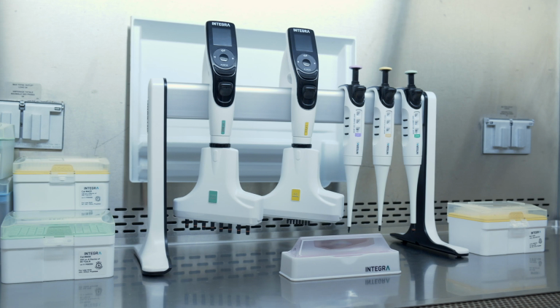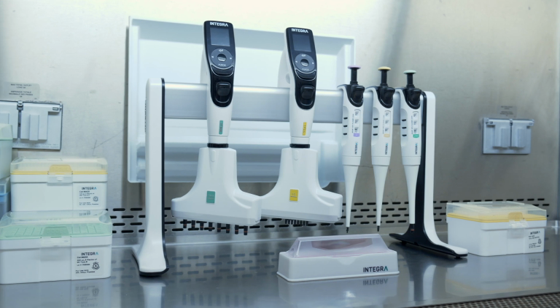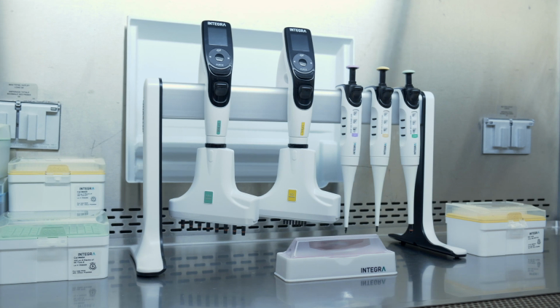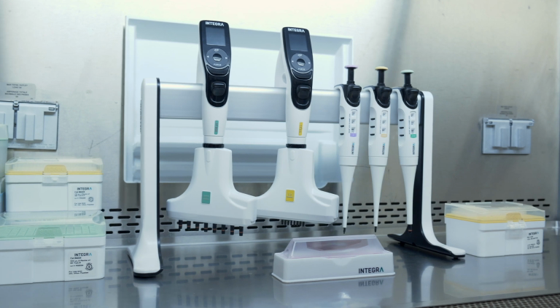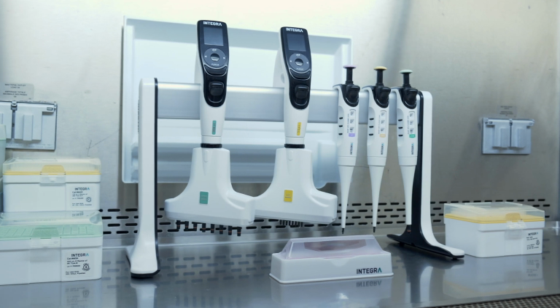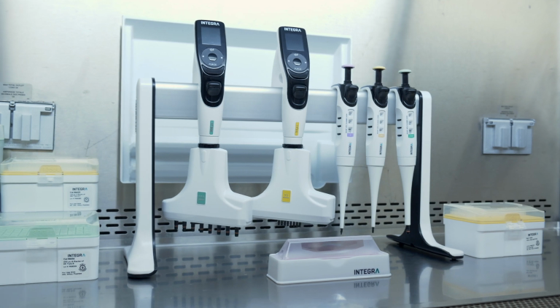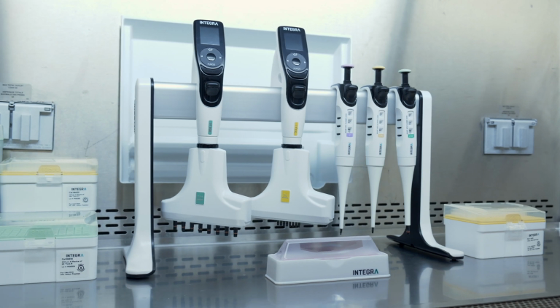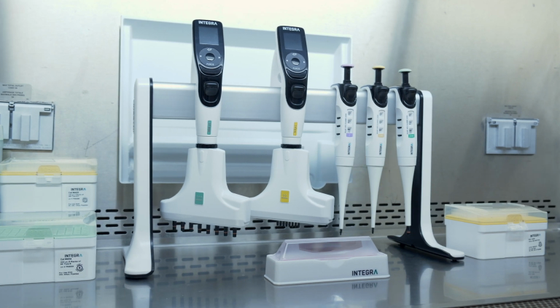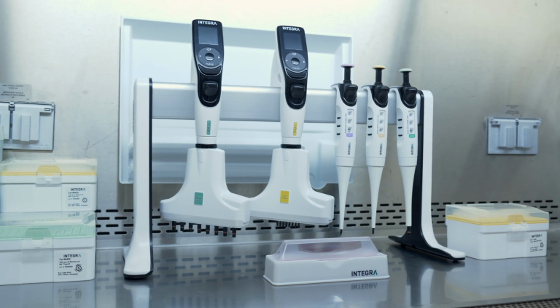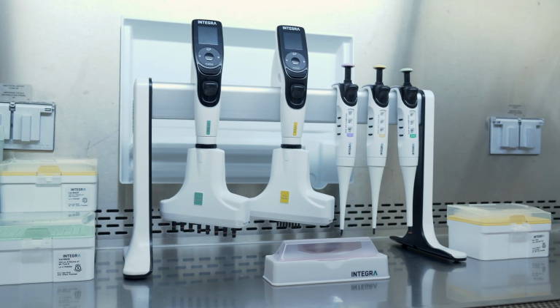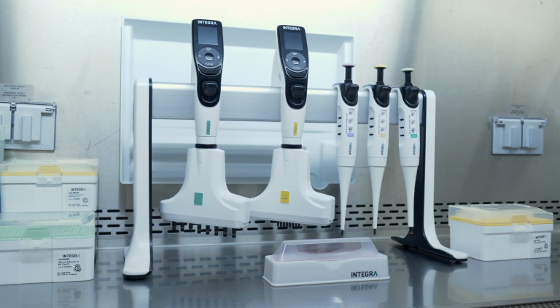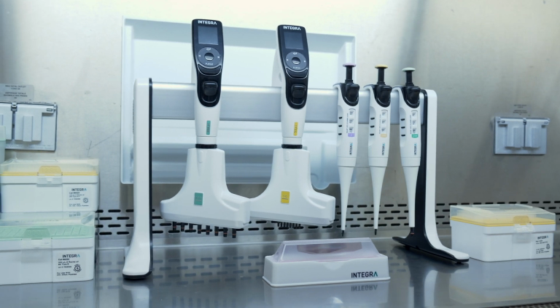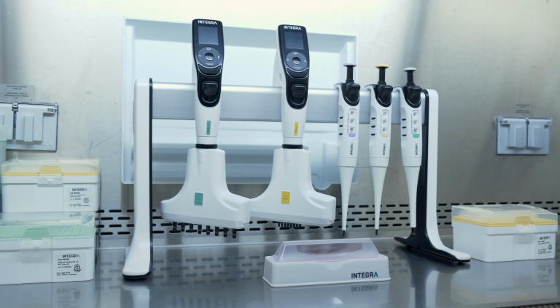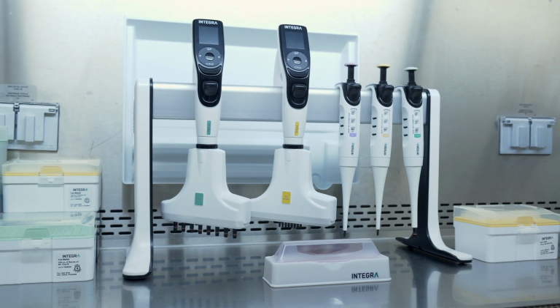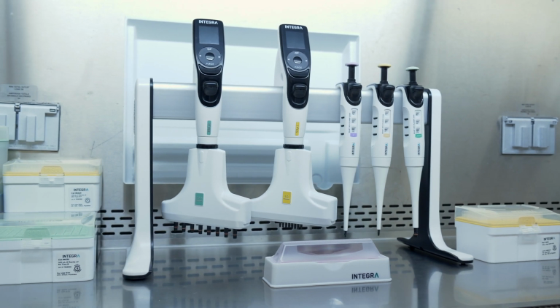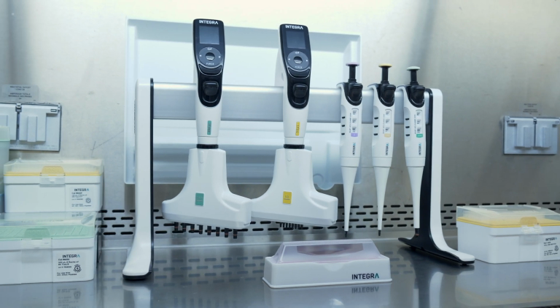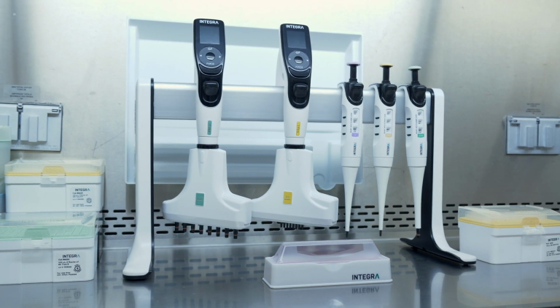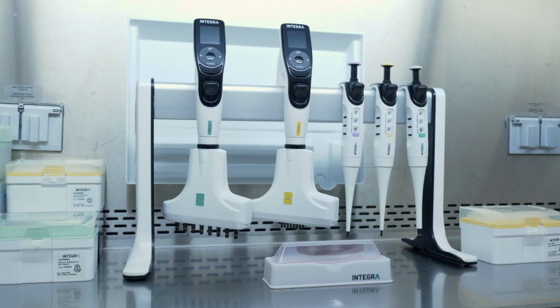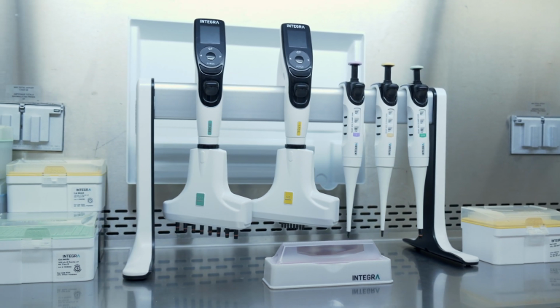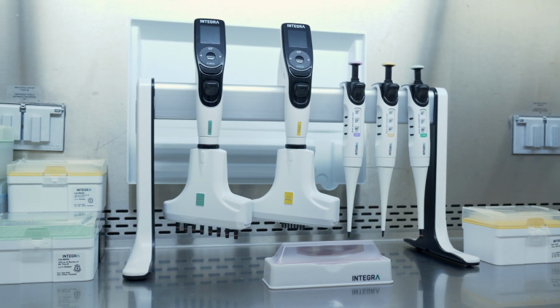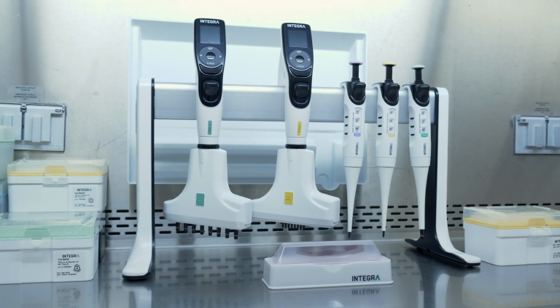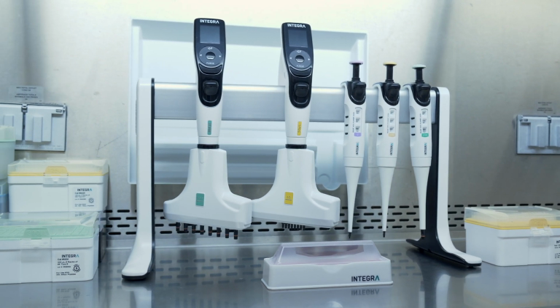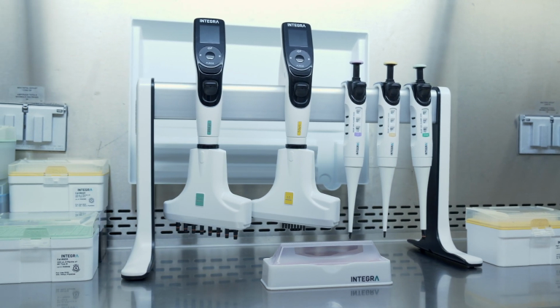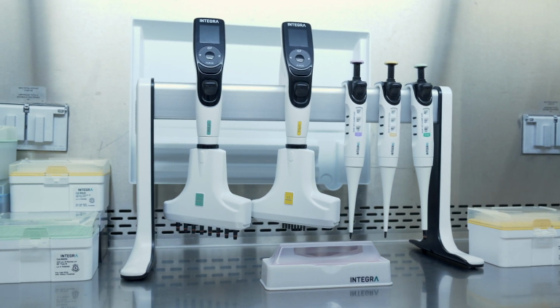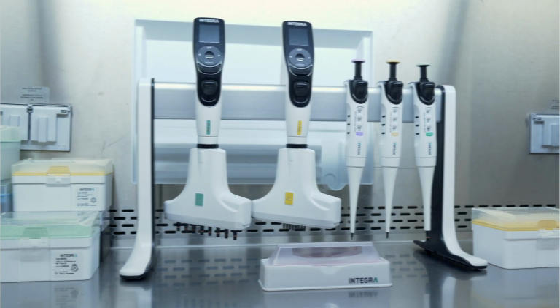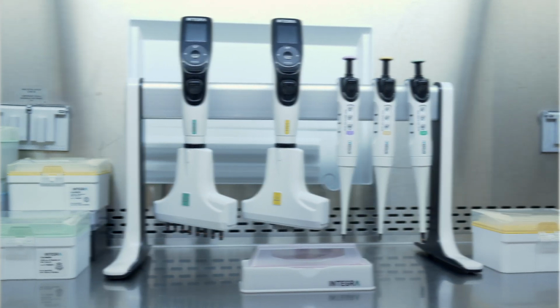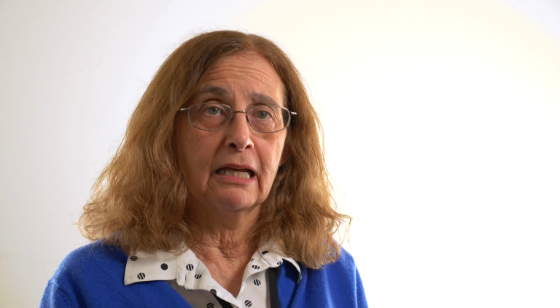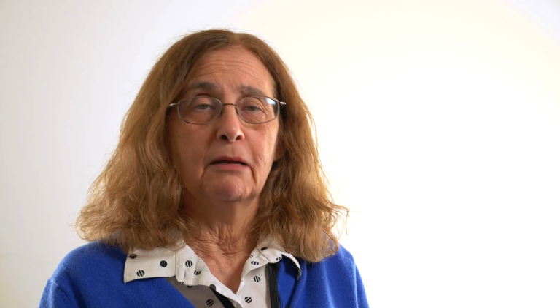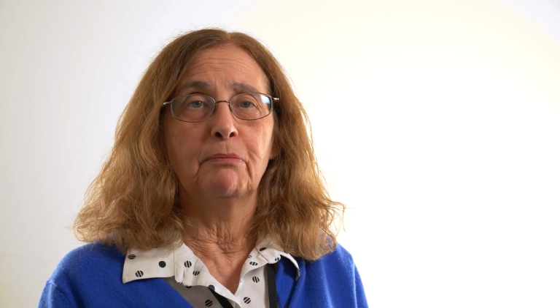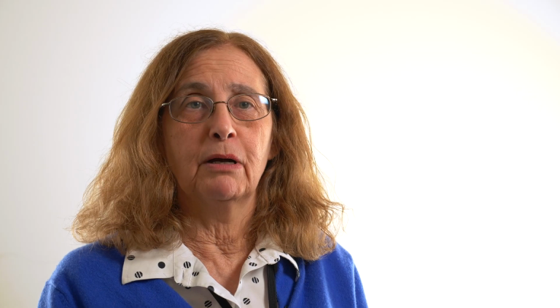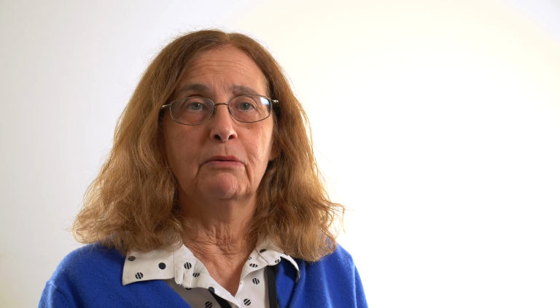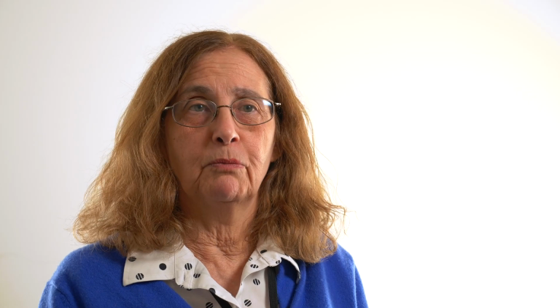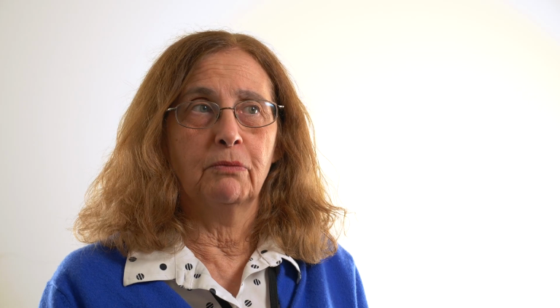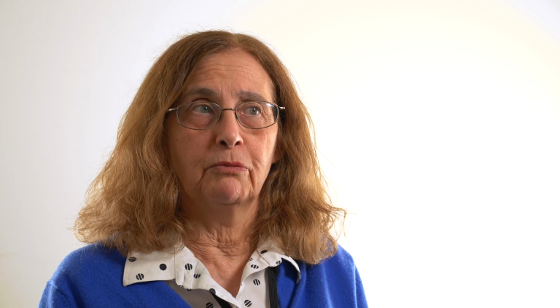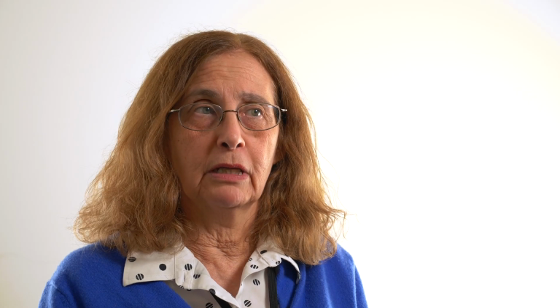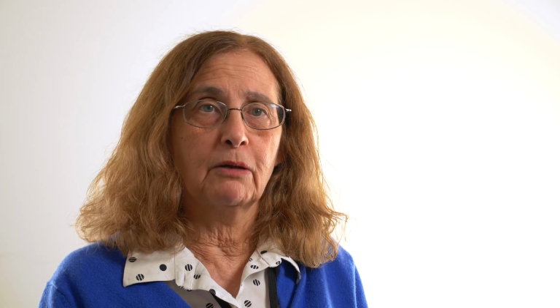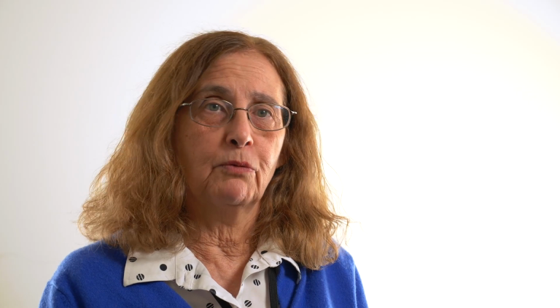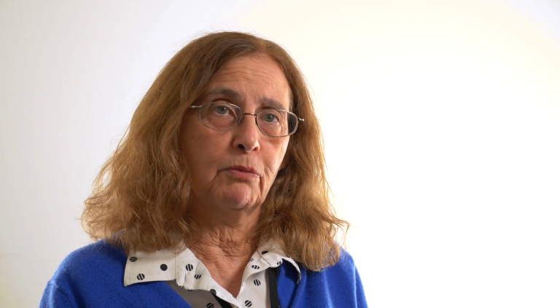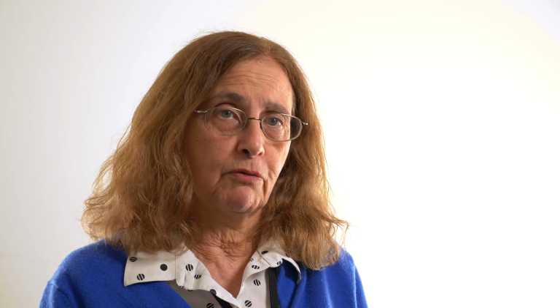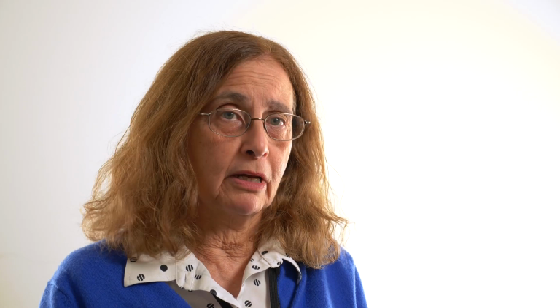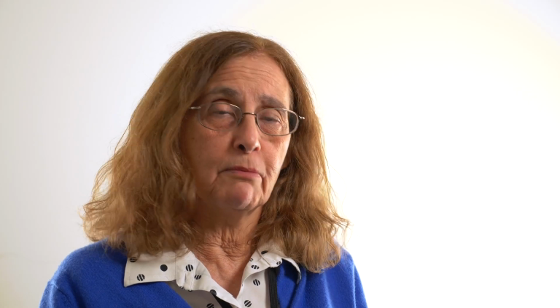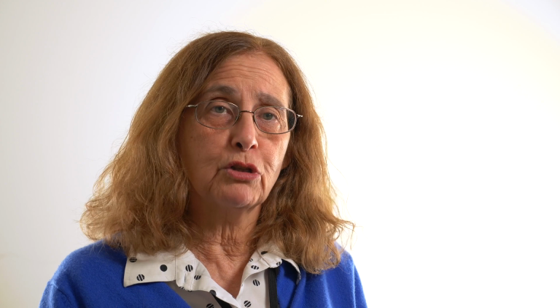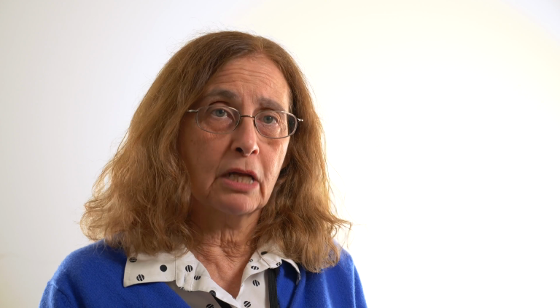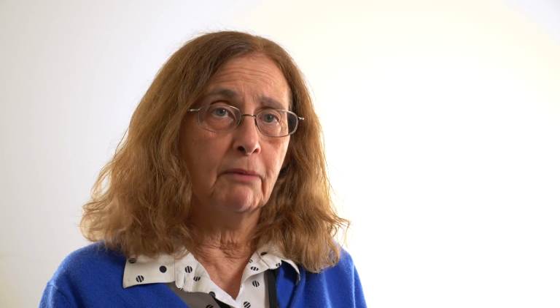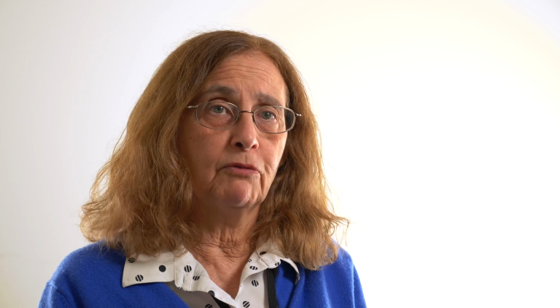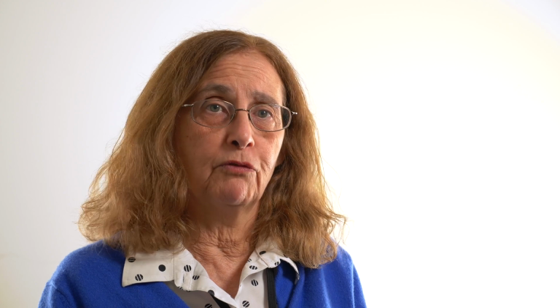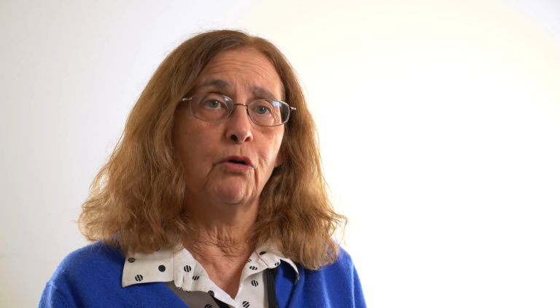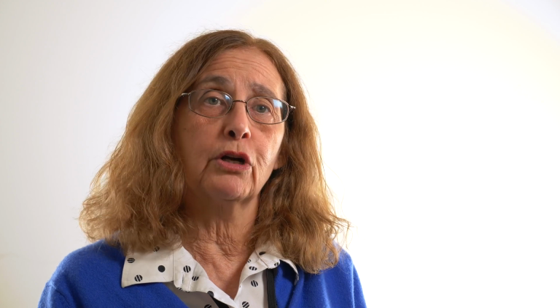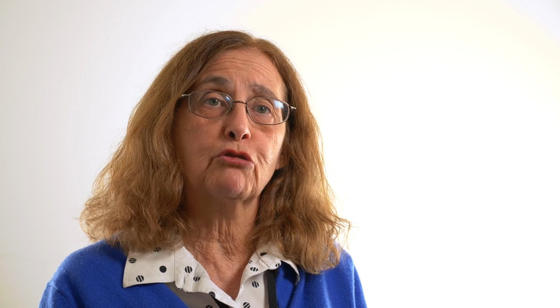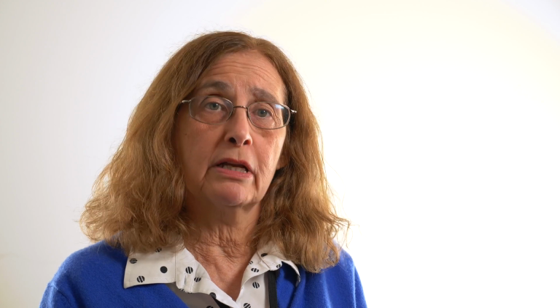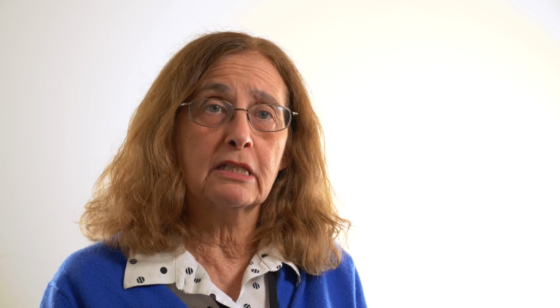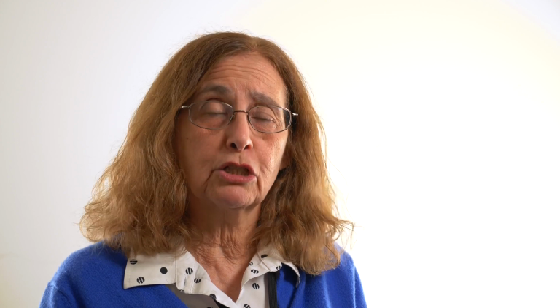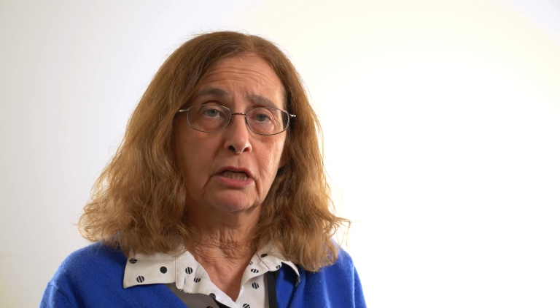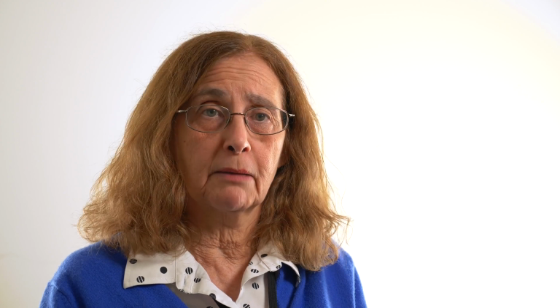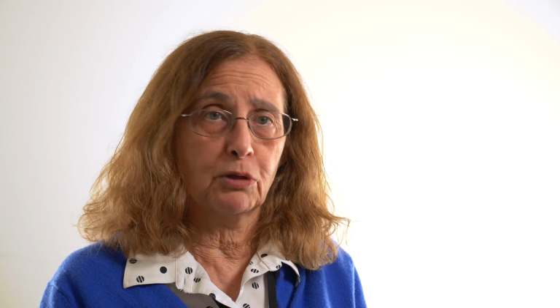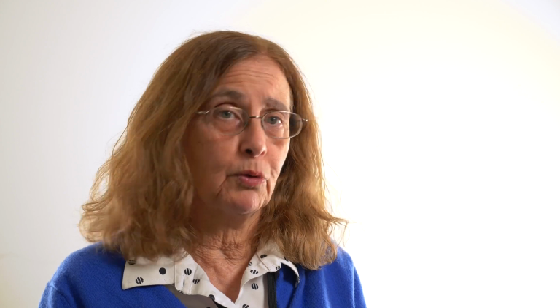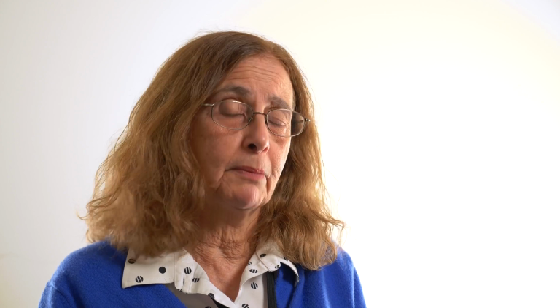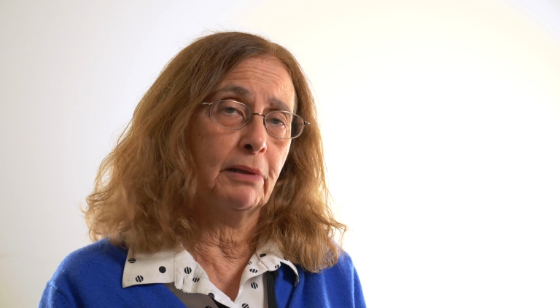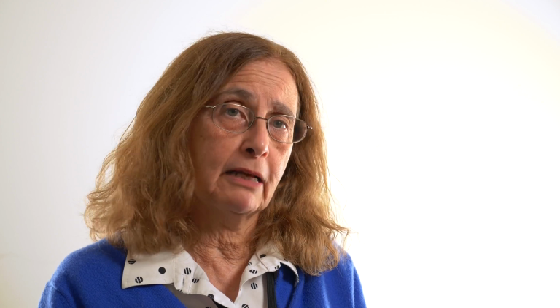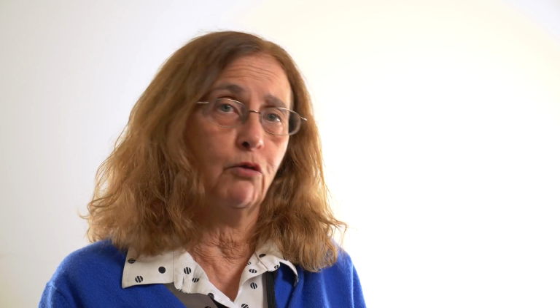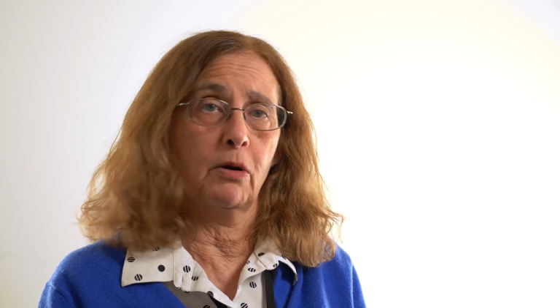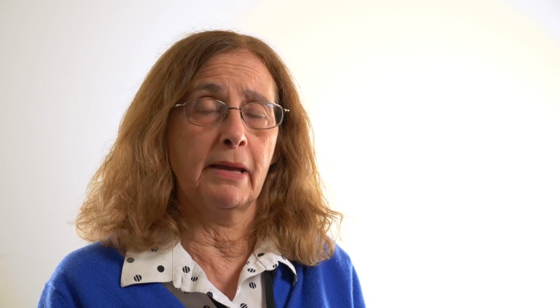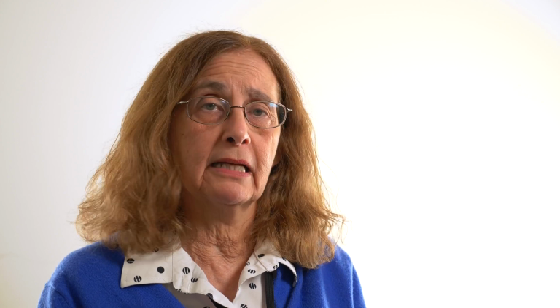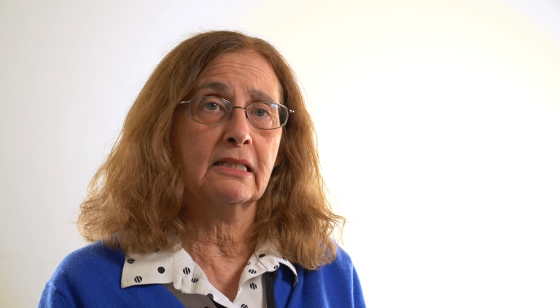Occasionally we use the Voyager for multiple dispensing, but really what we find it most helpful for is transitioning between plate formats.